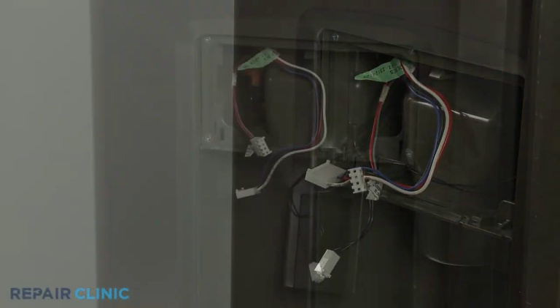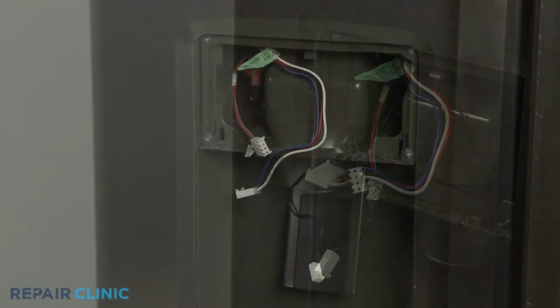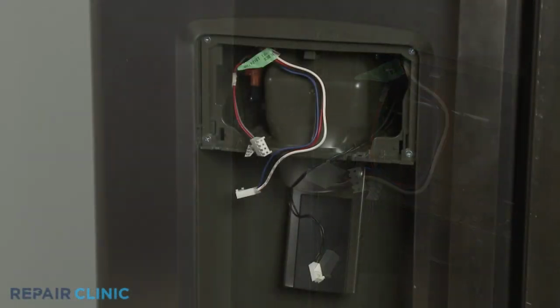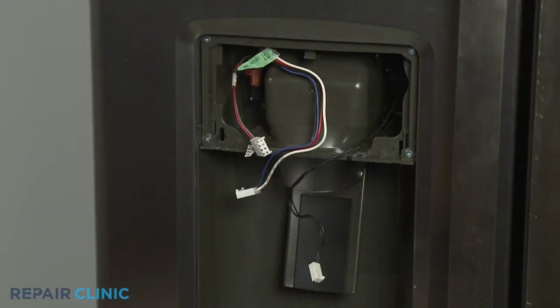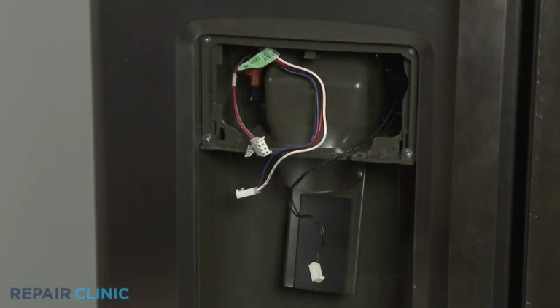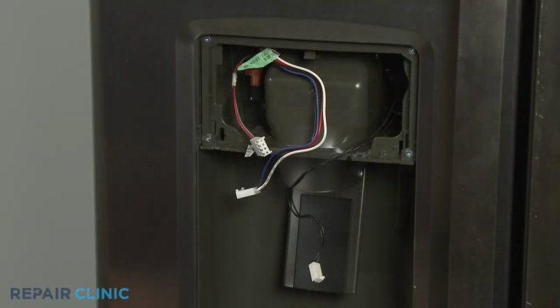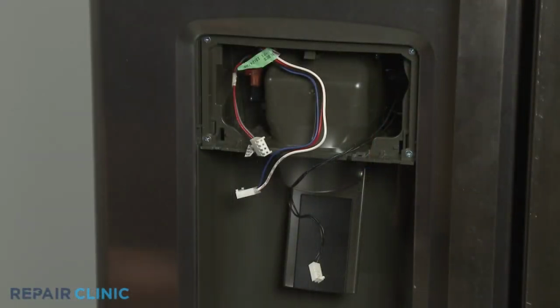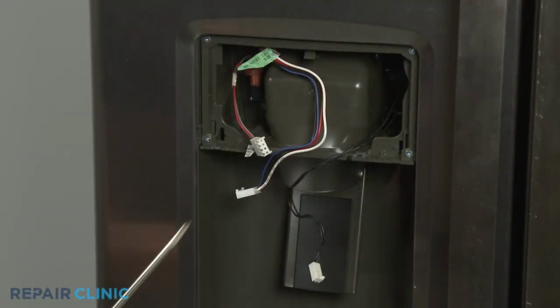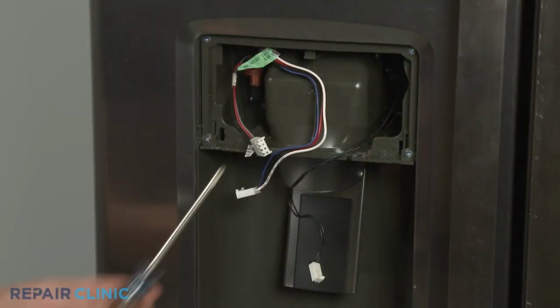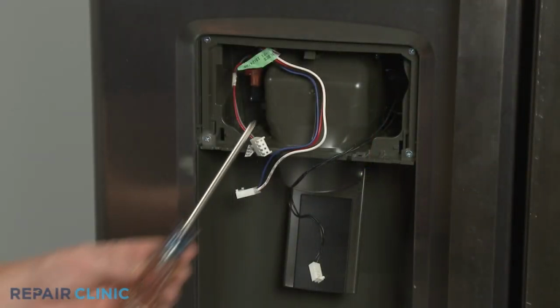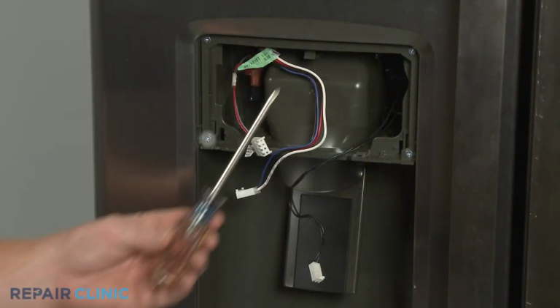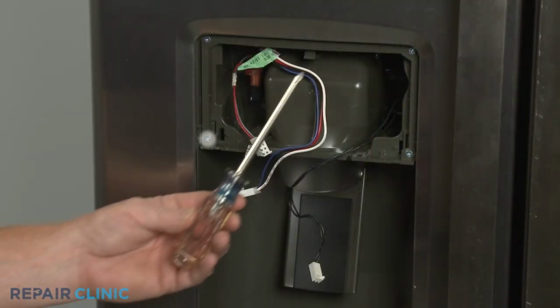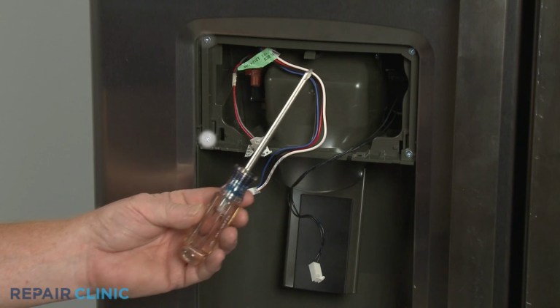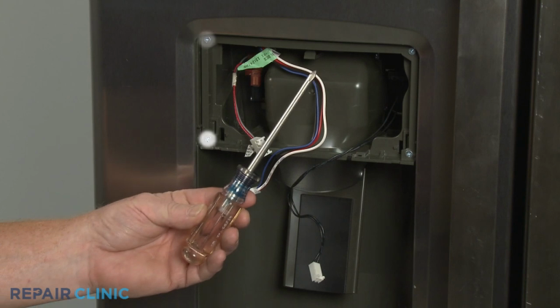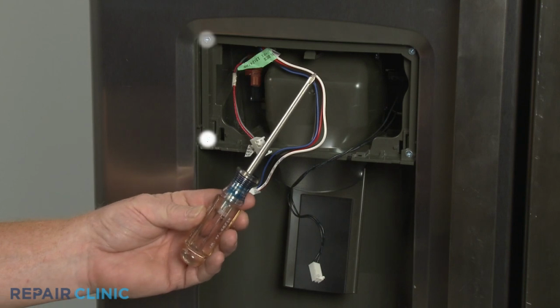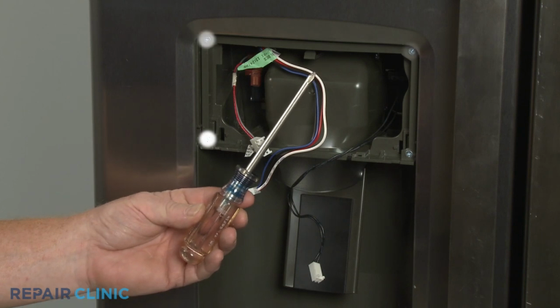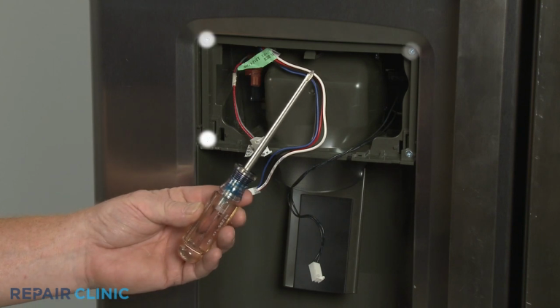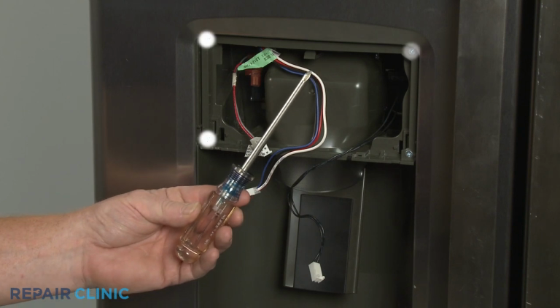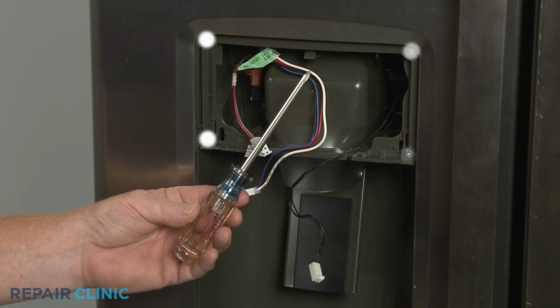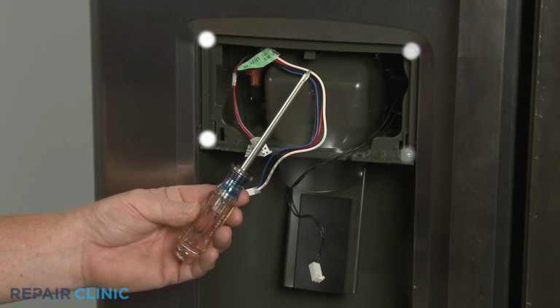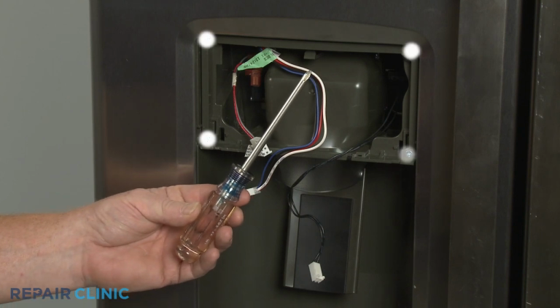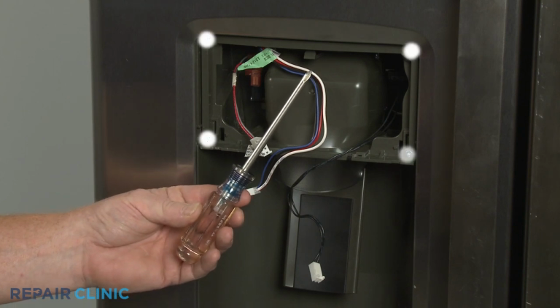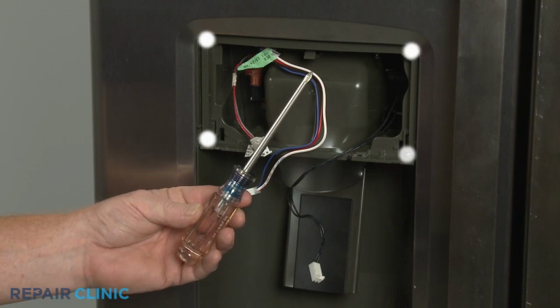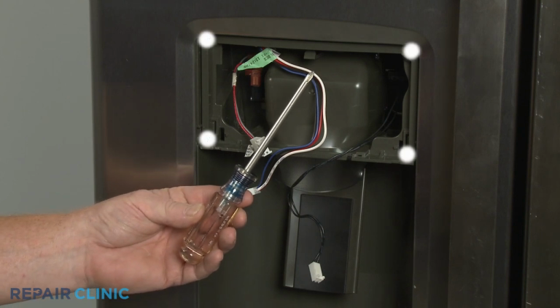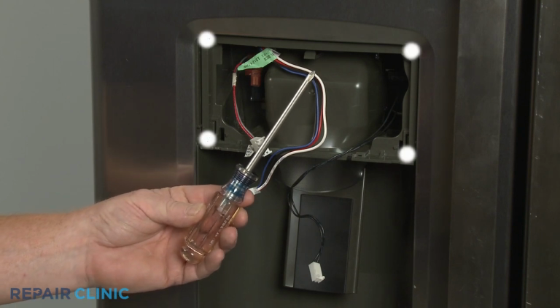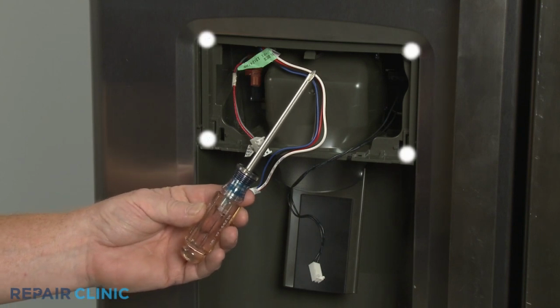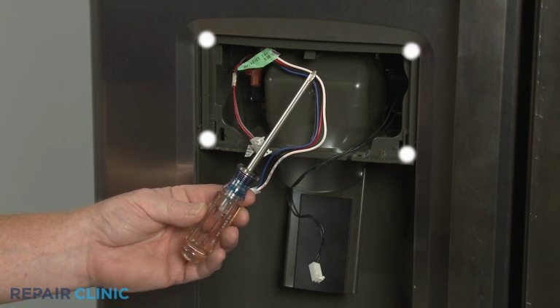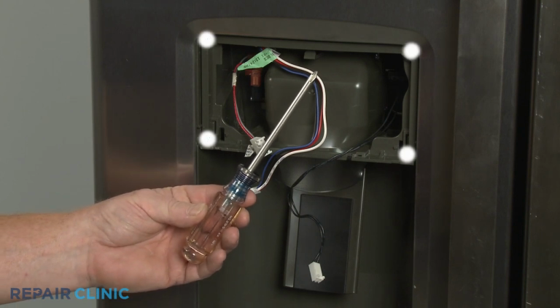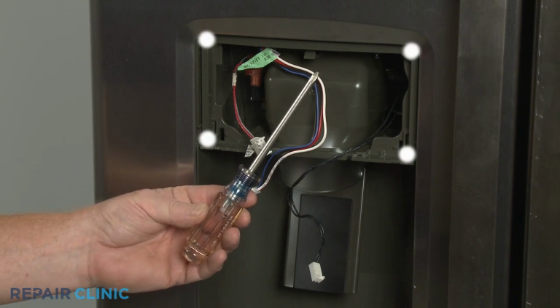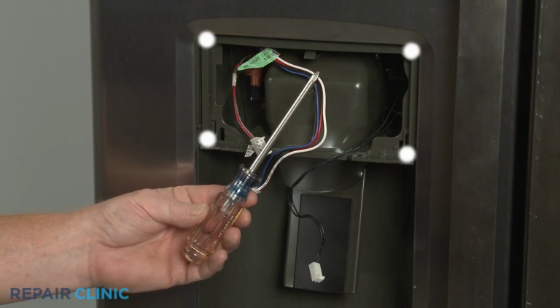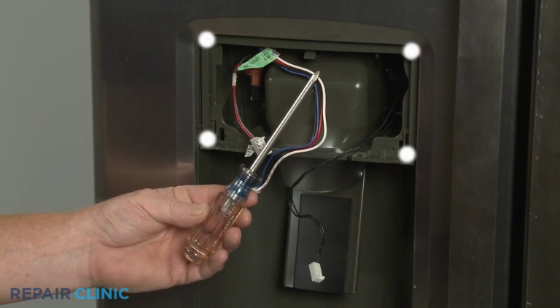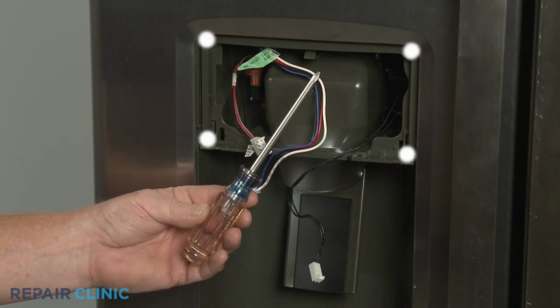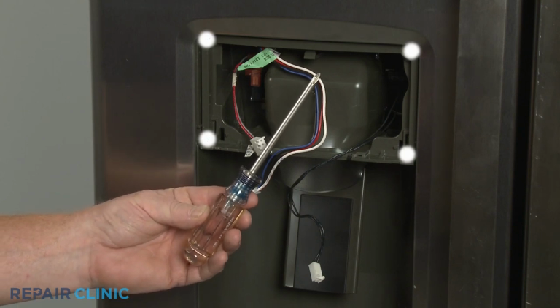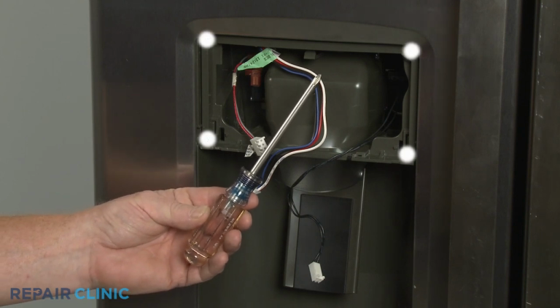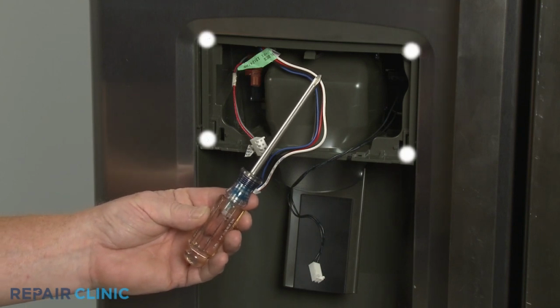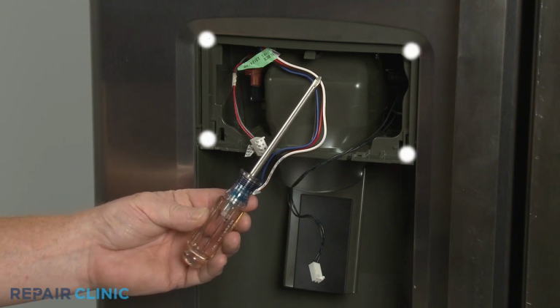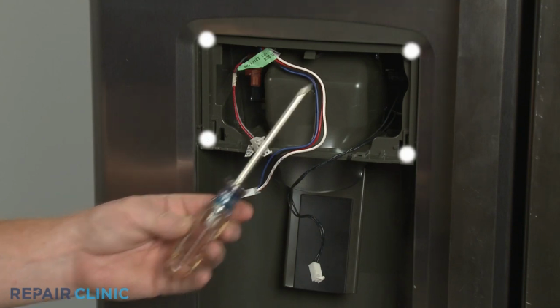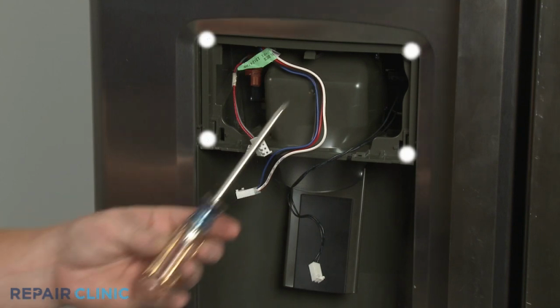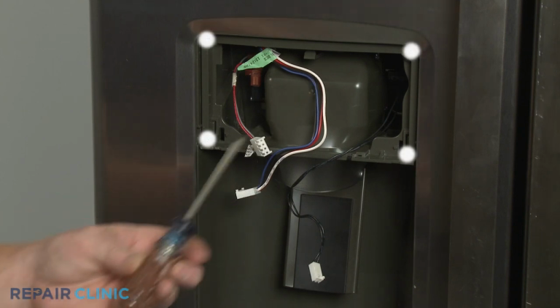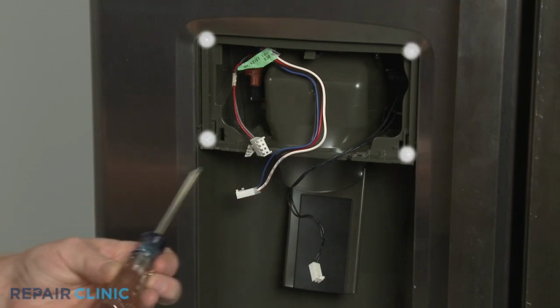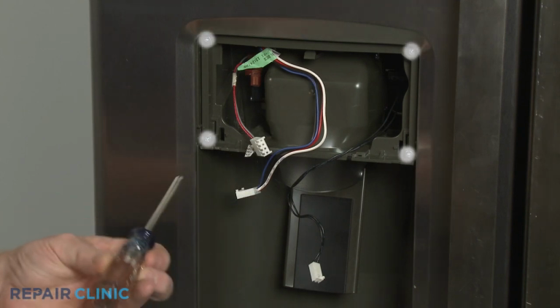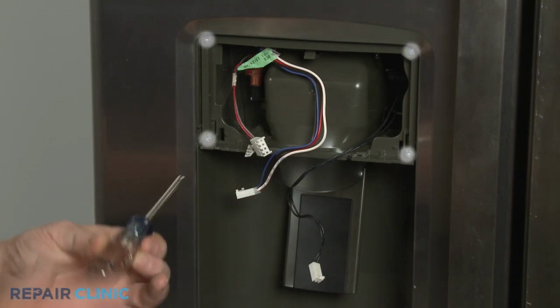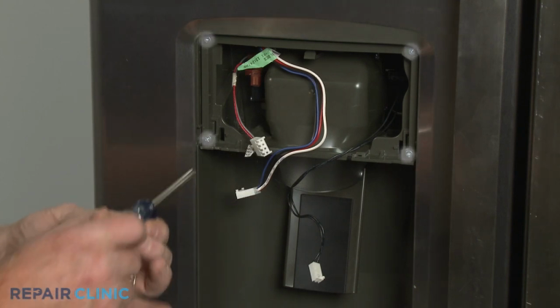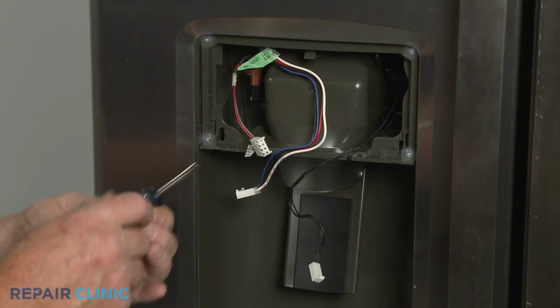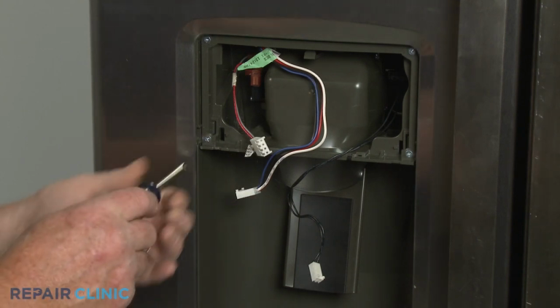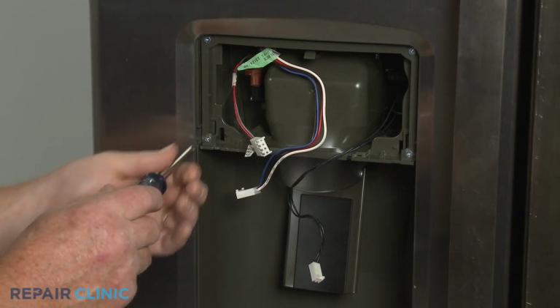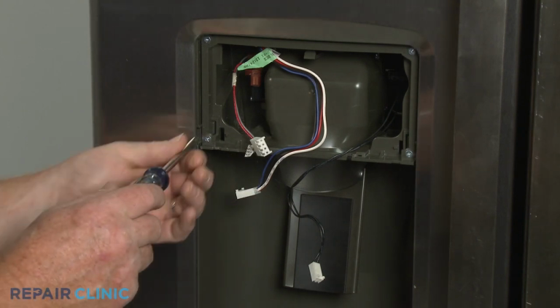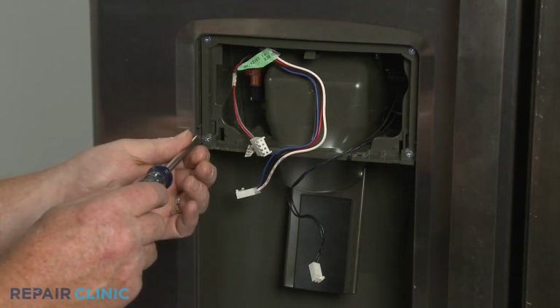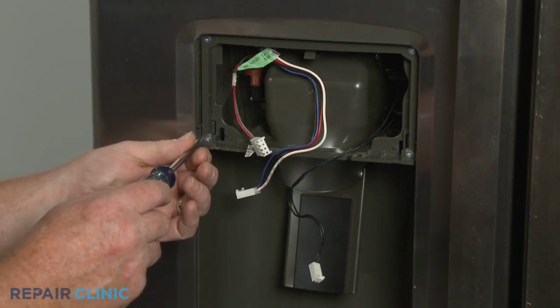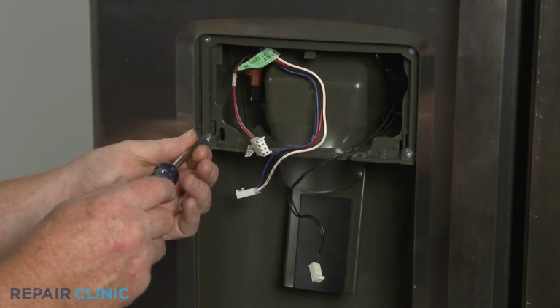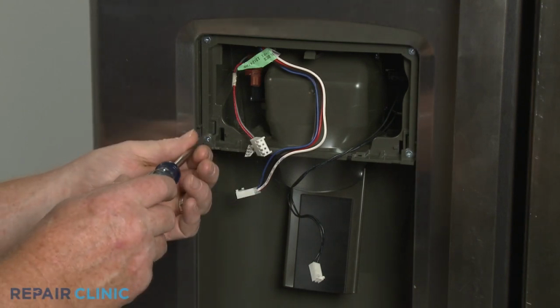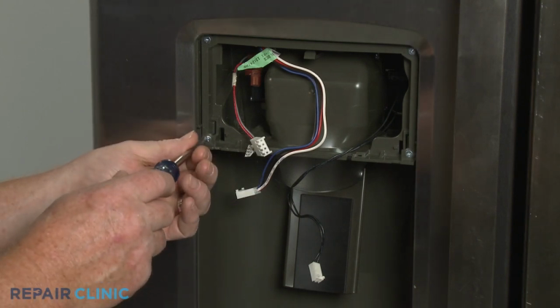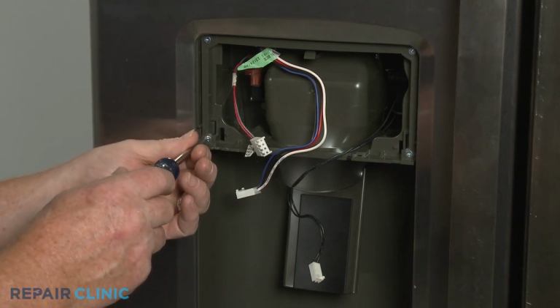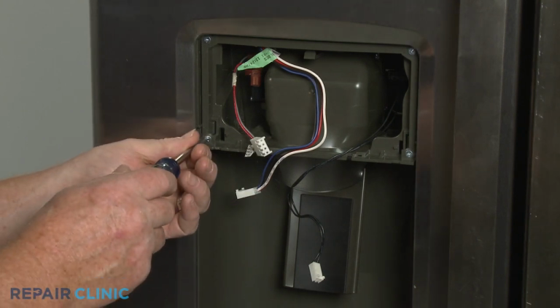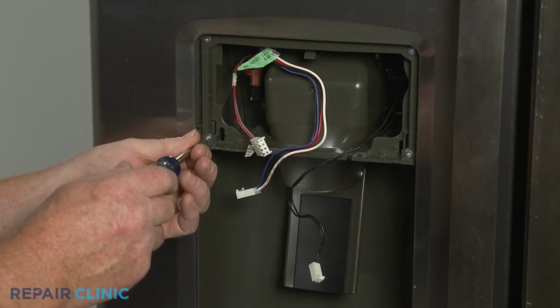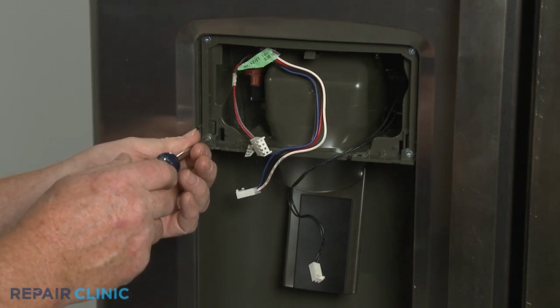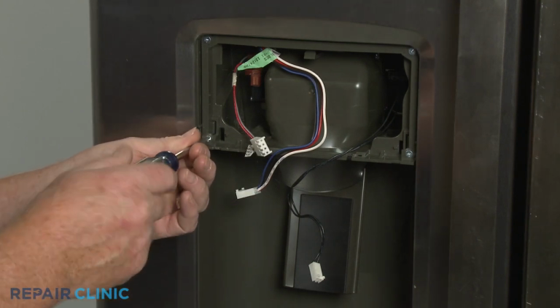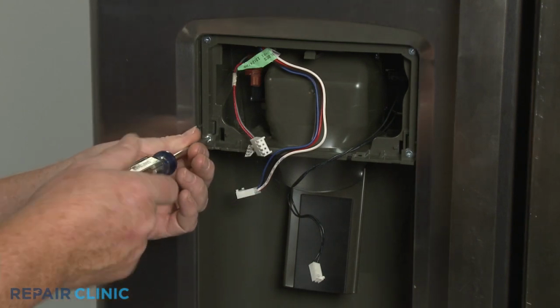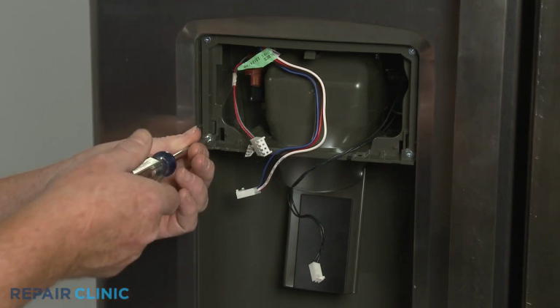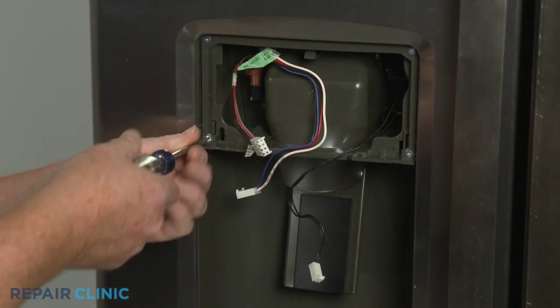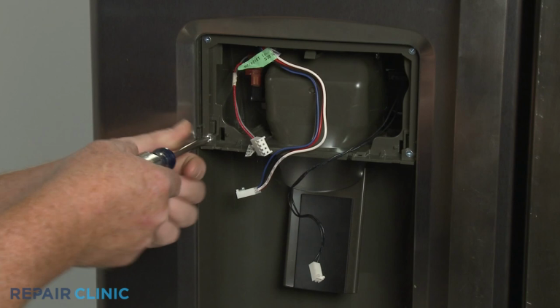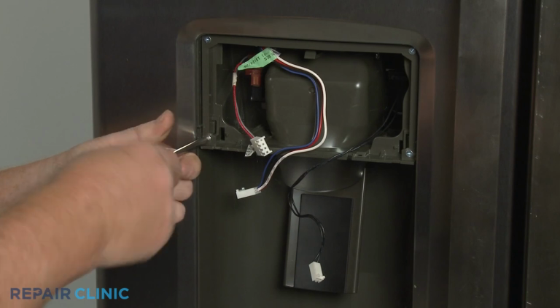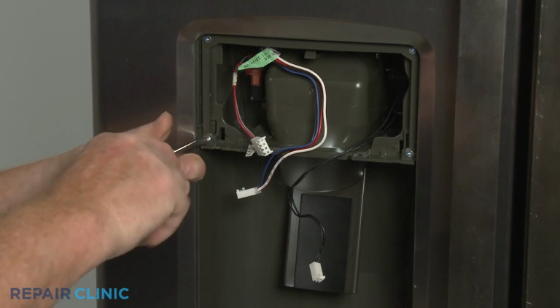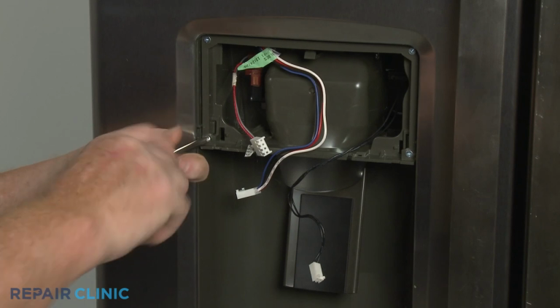Using the Phillips head screwdriver, unthread the four mounting screws to release the funnel and paddle assembly.